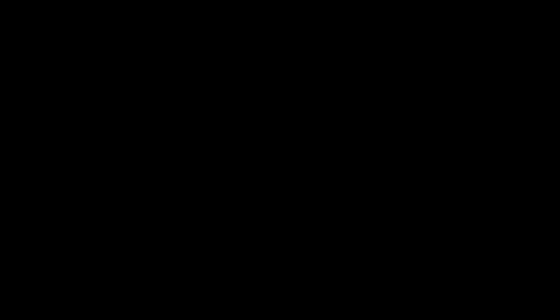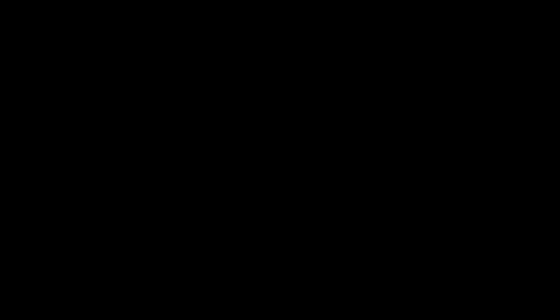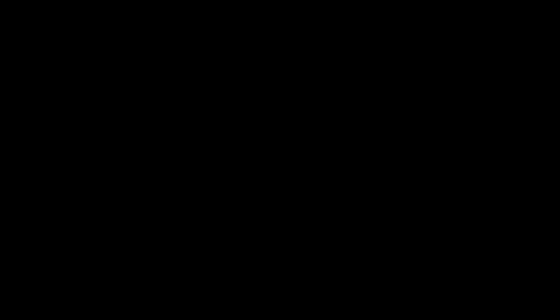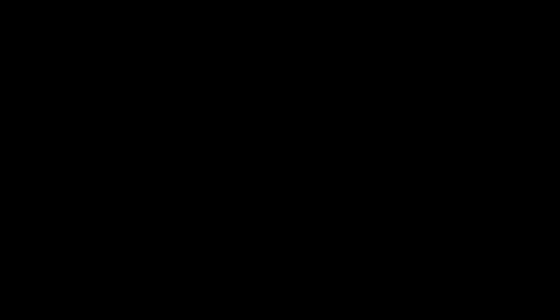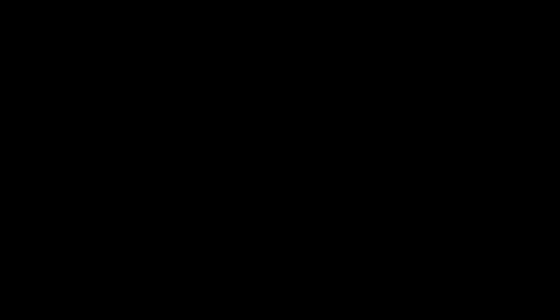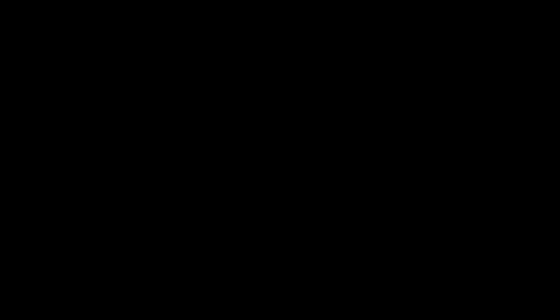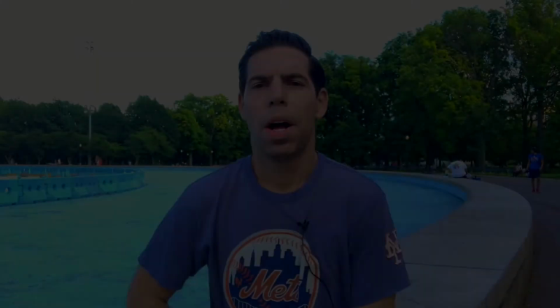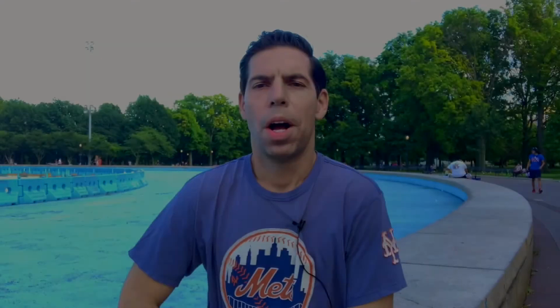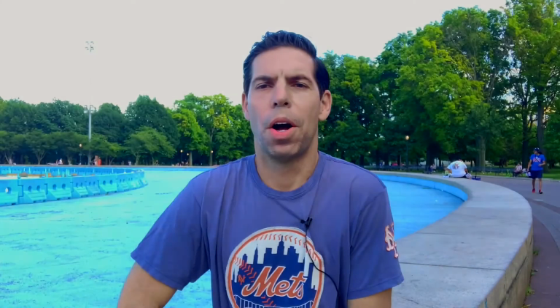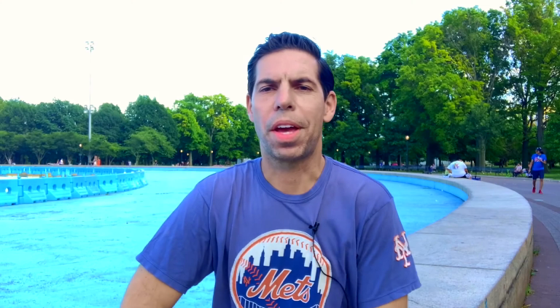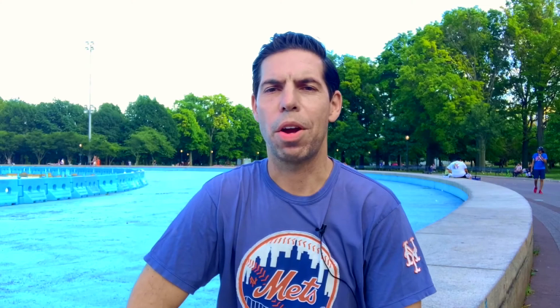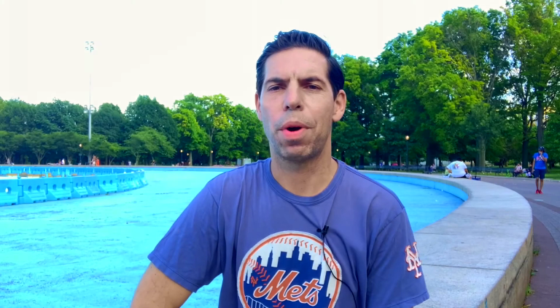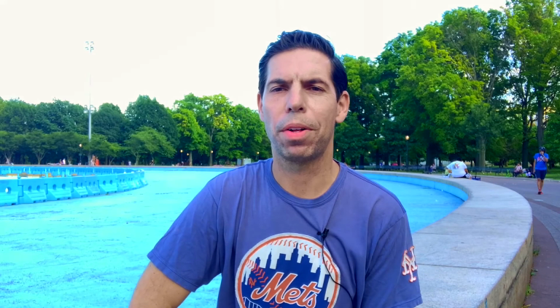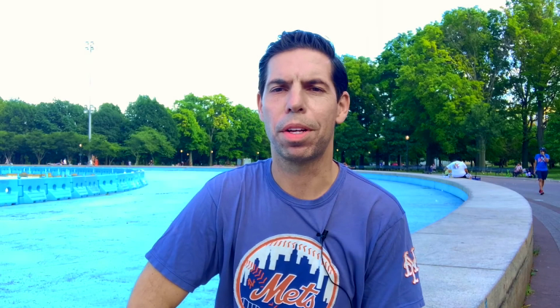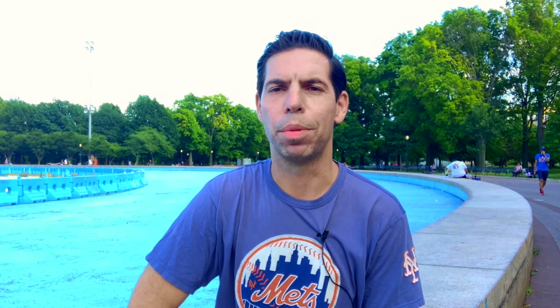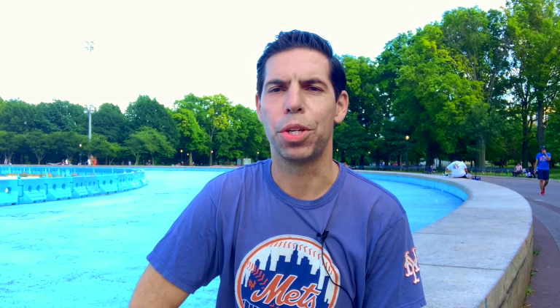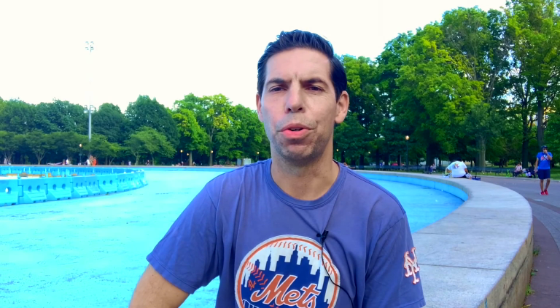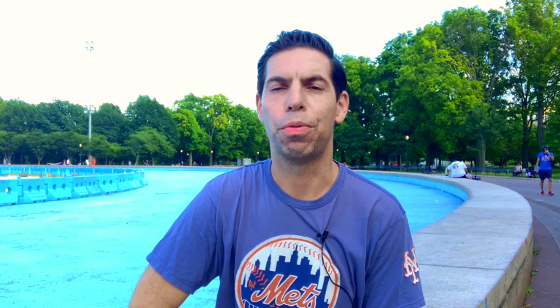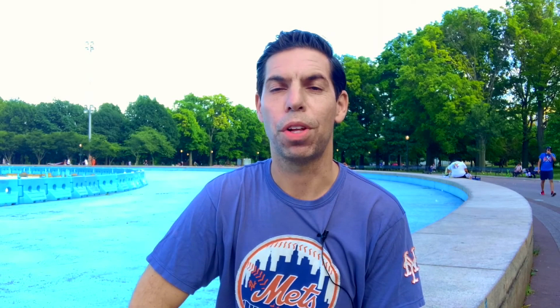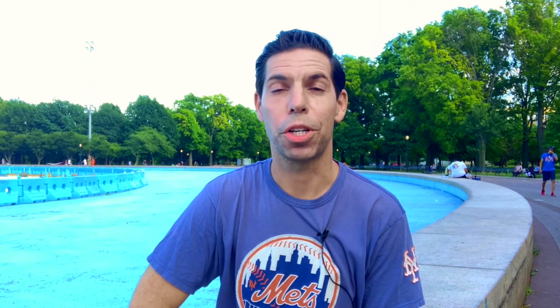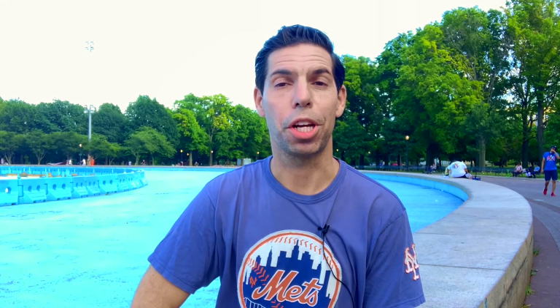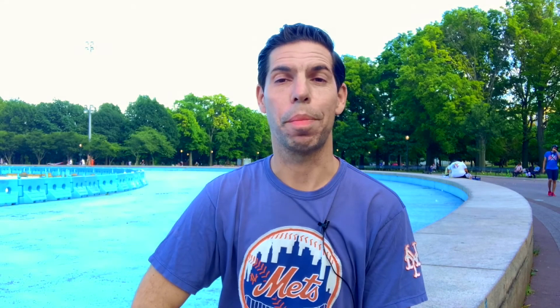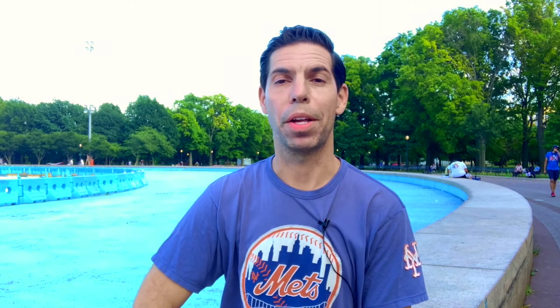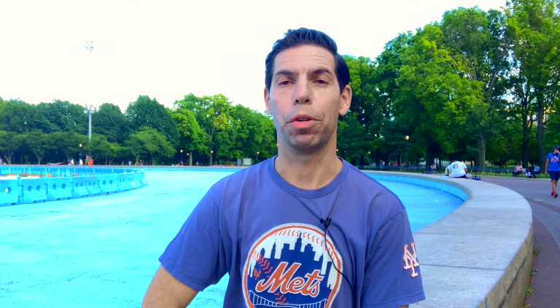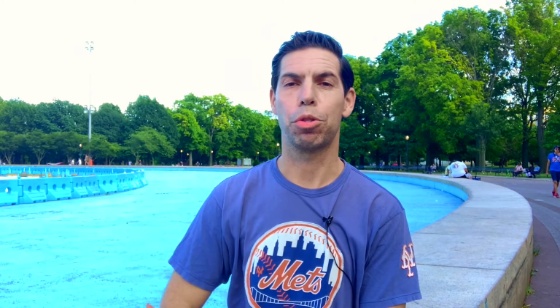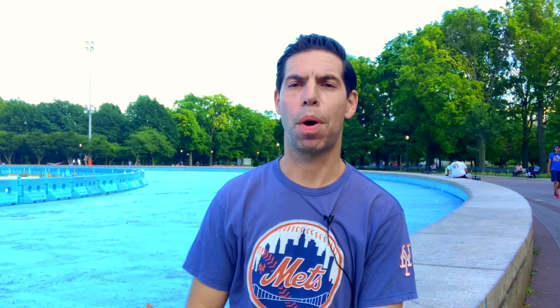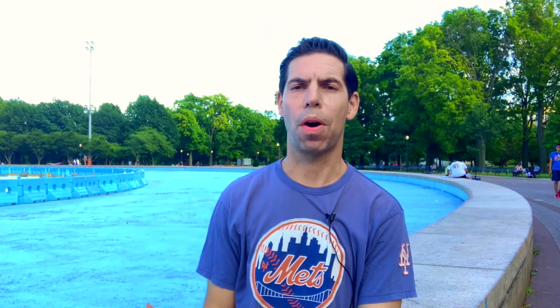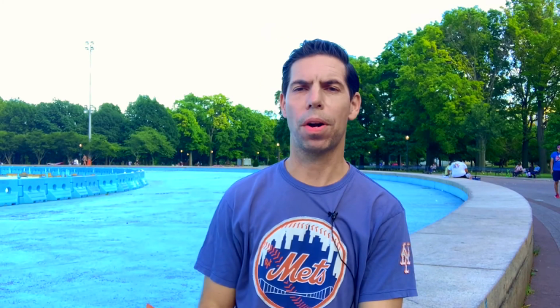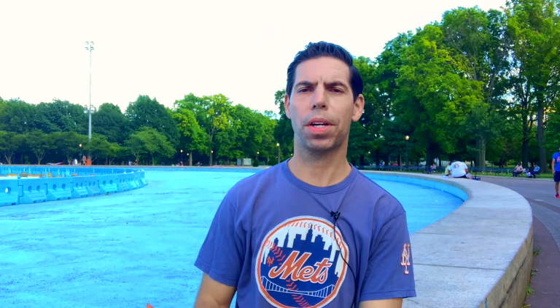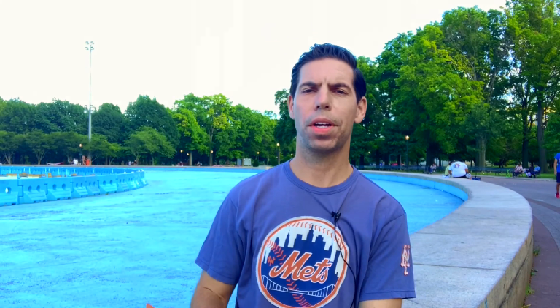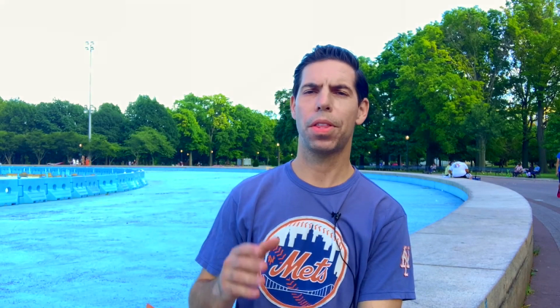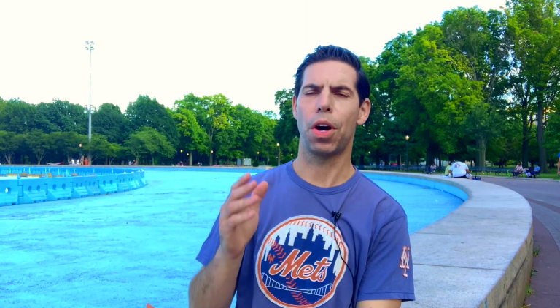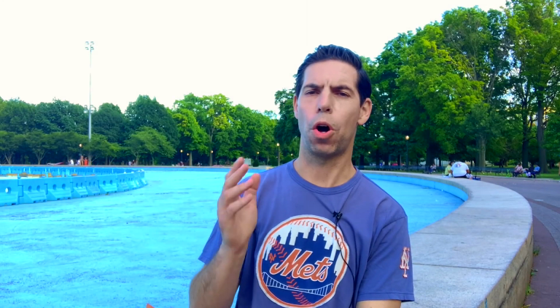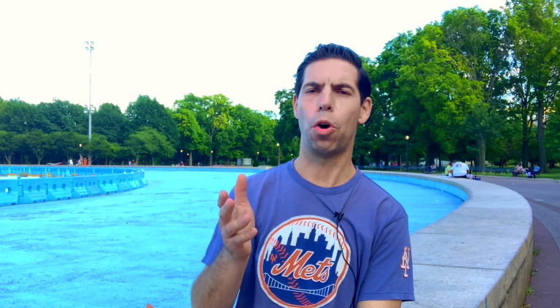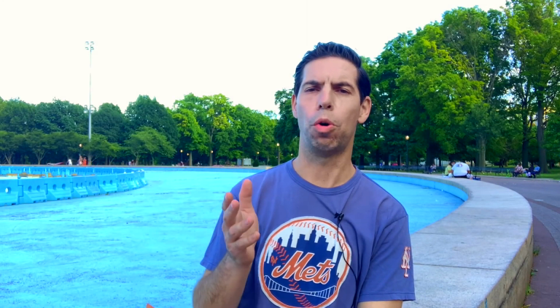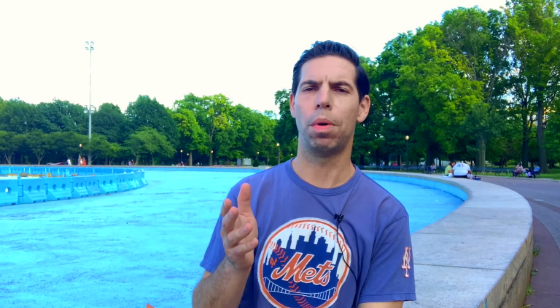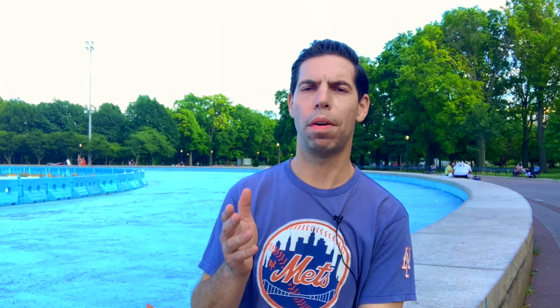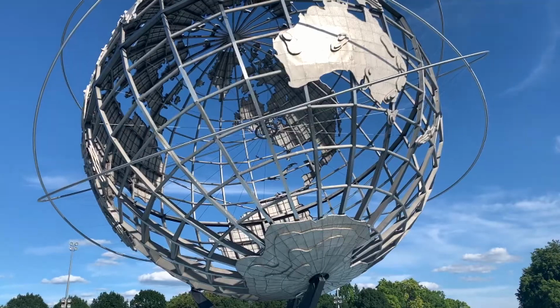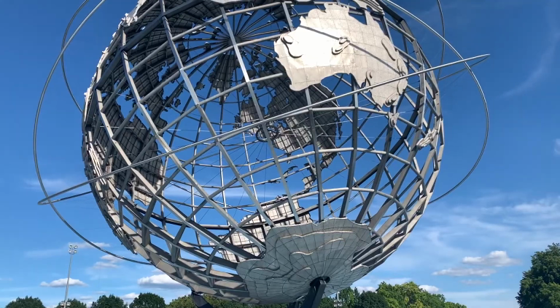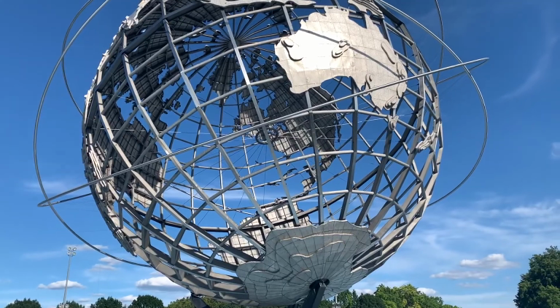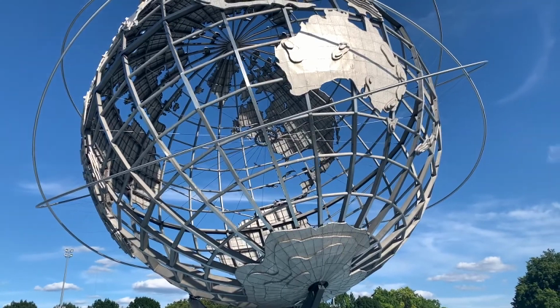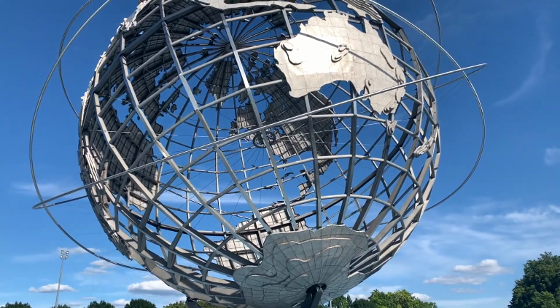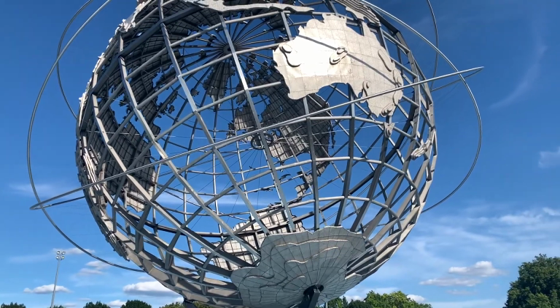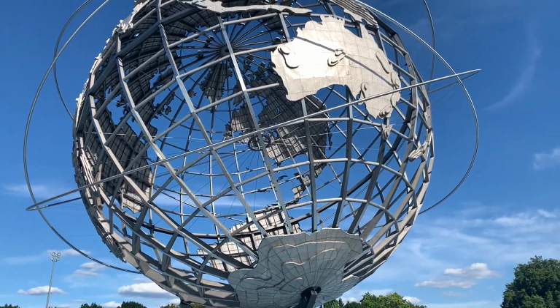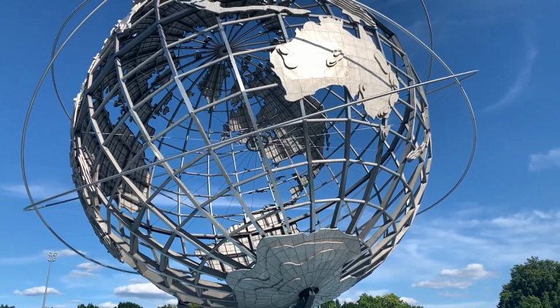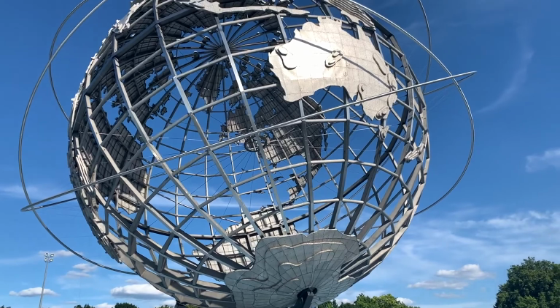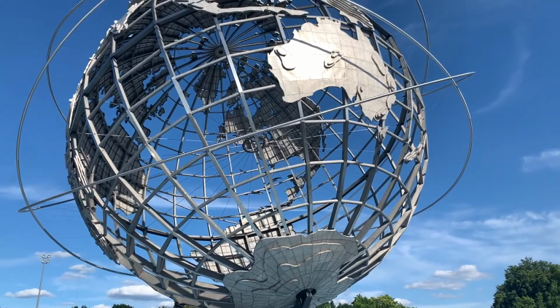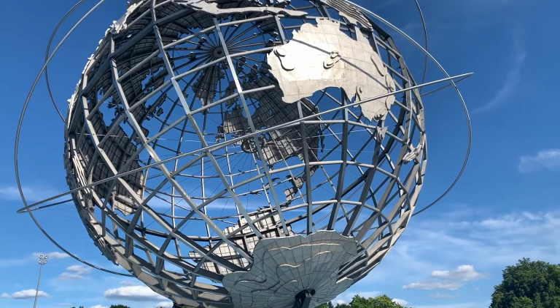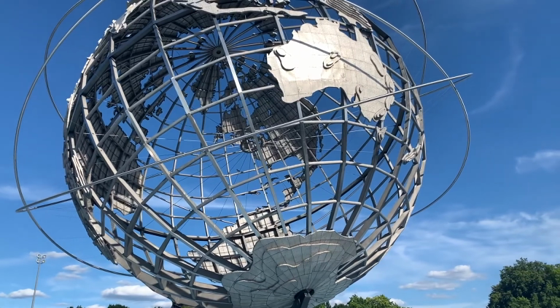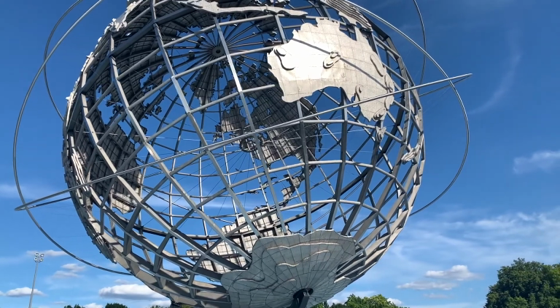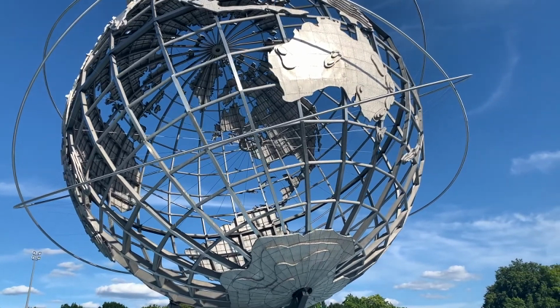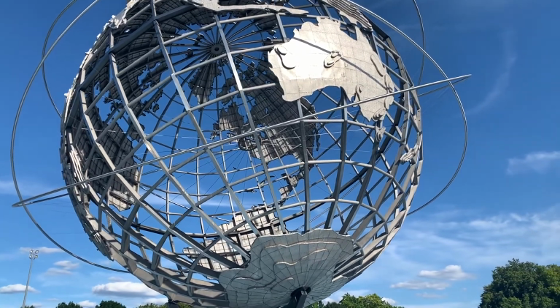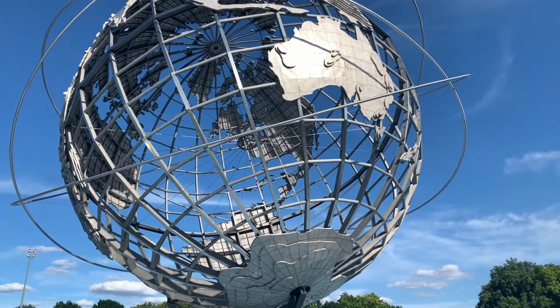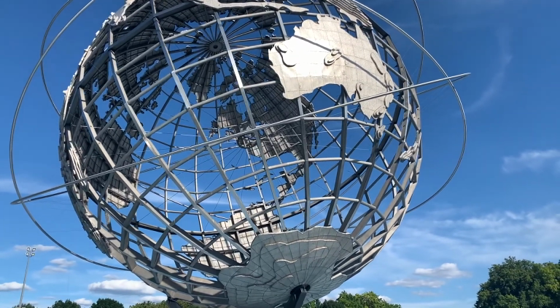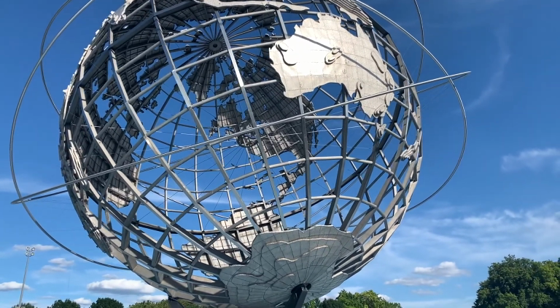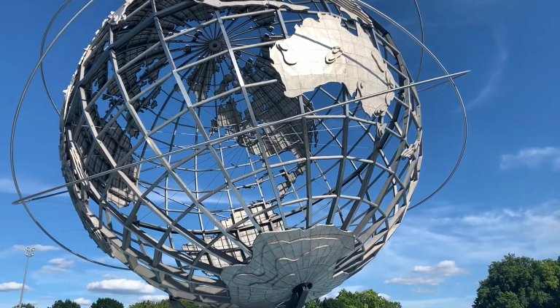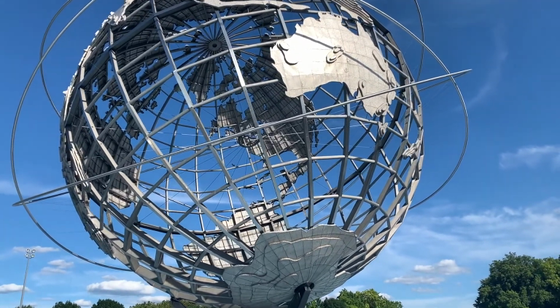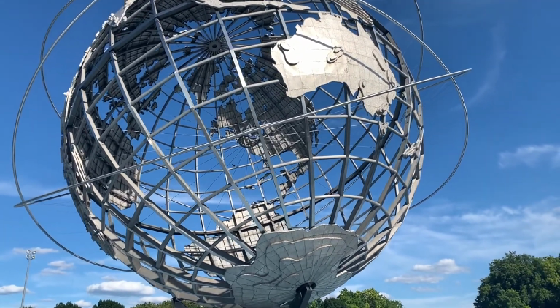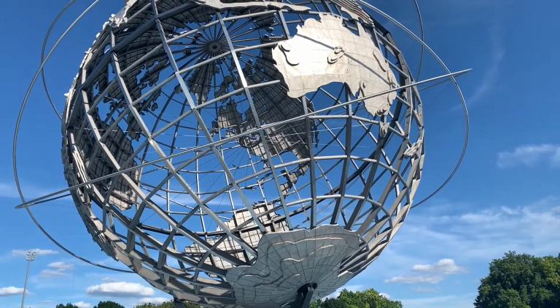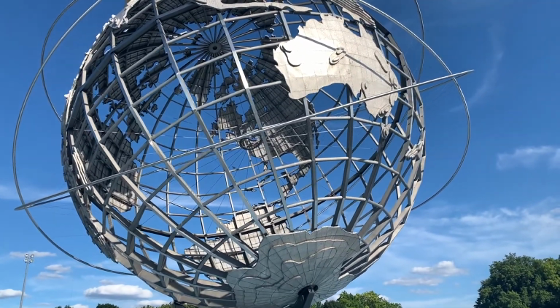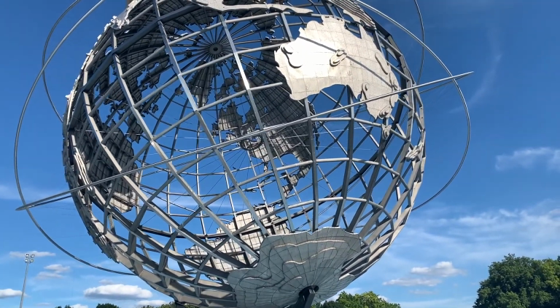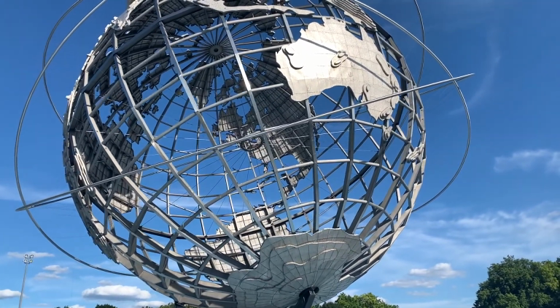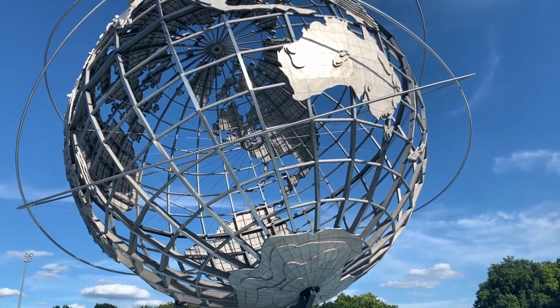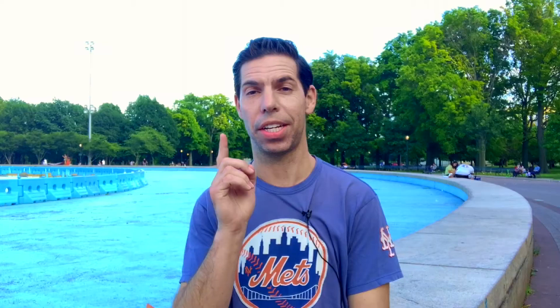Welcome to Flushing Meadows Park, the home of the World's Fair in 1939 and 1964.